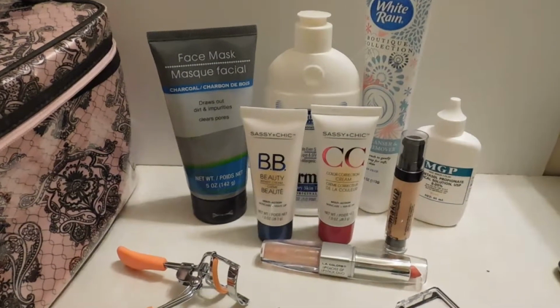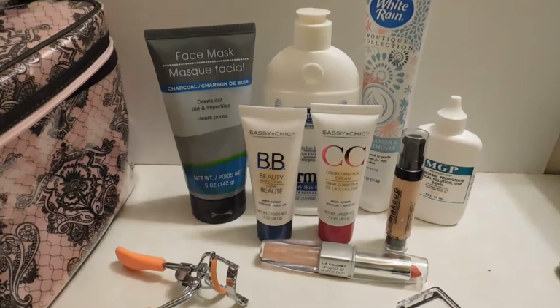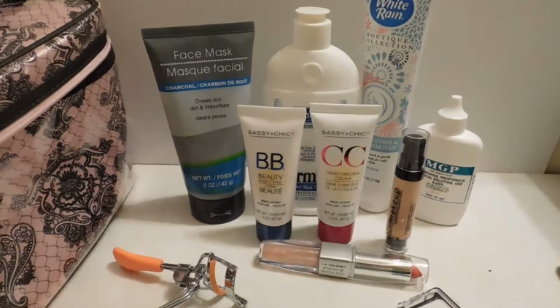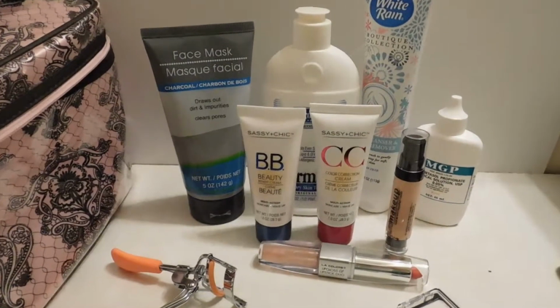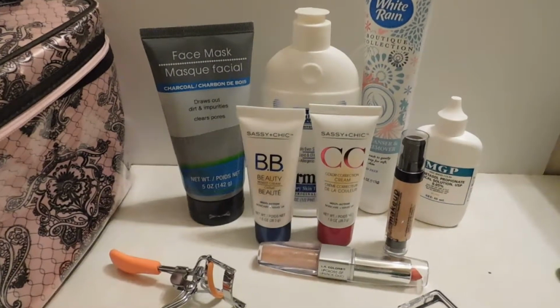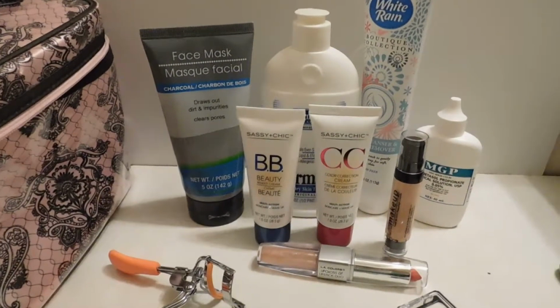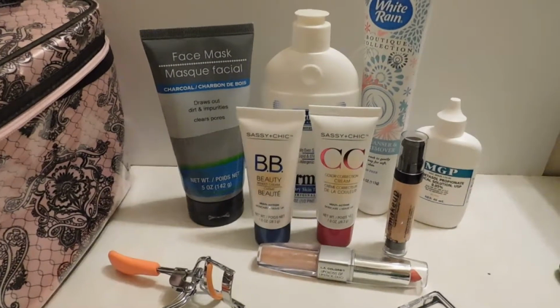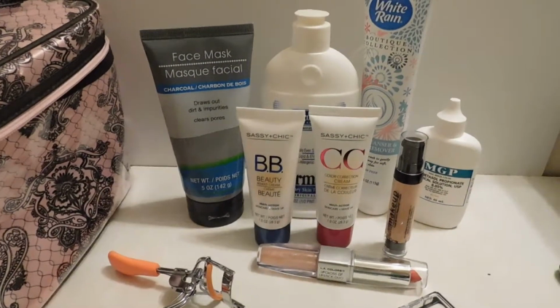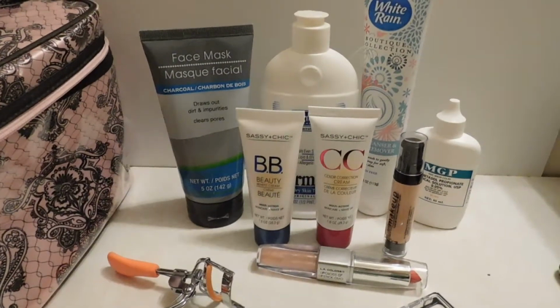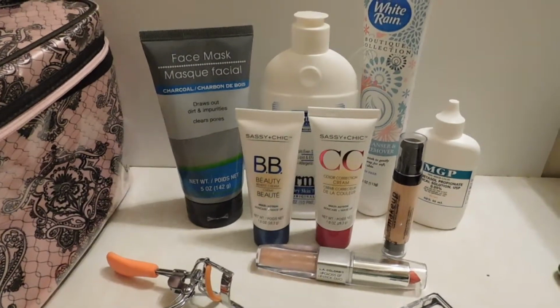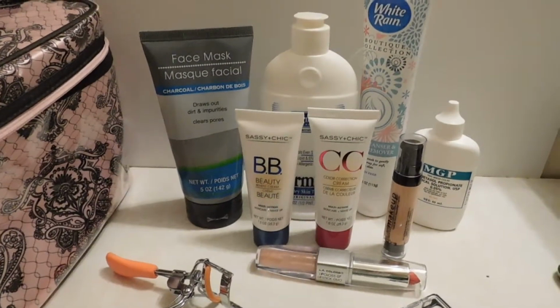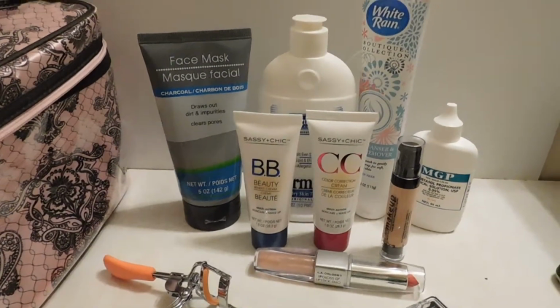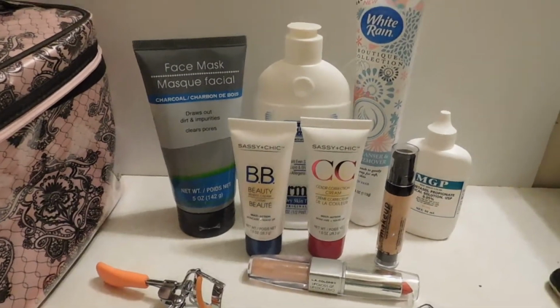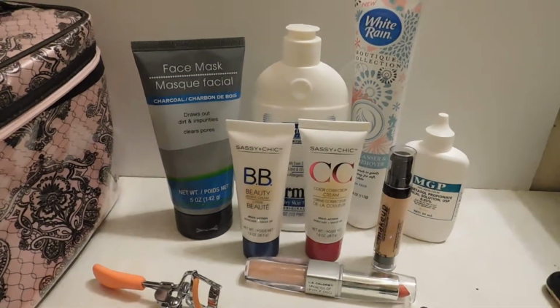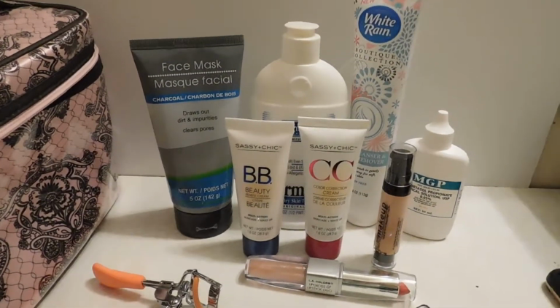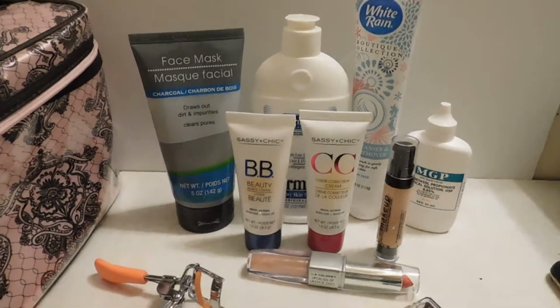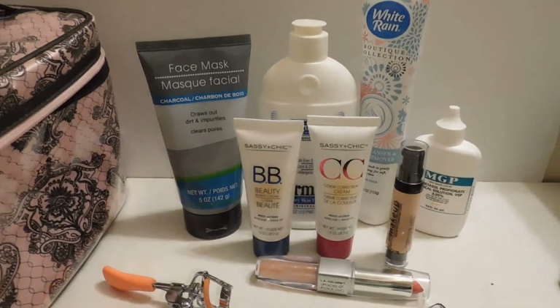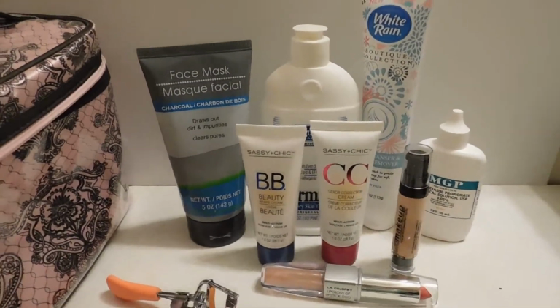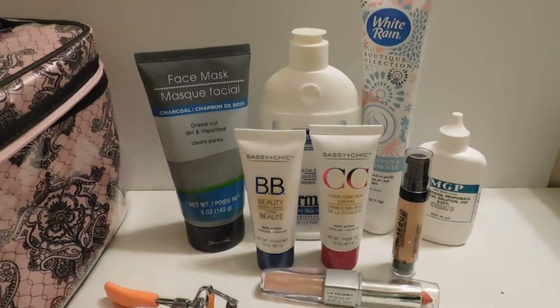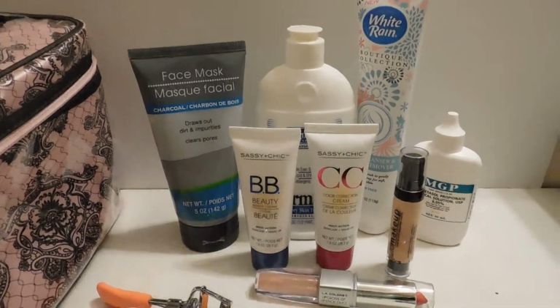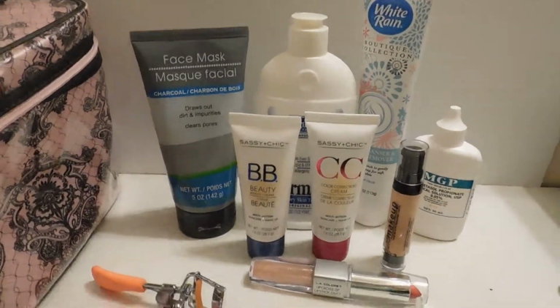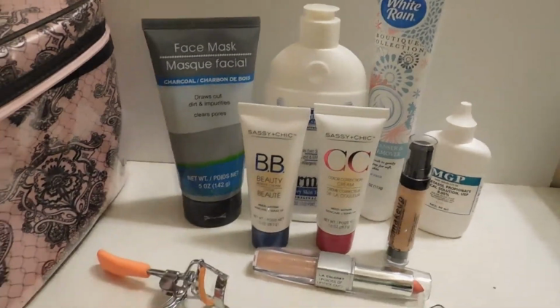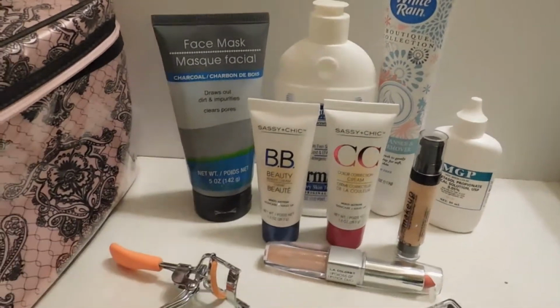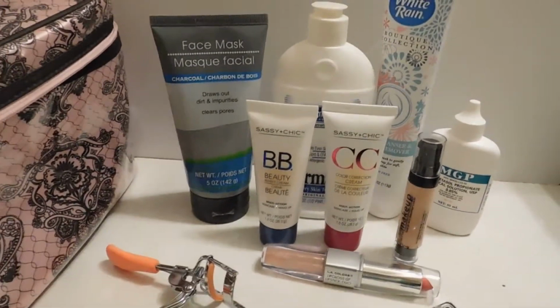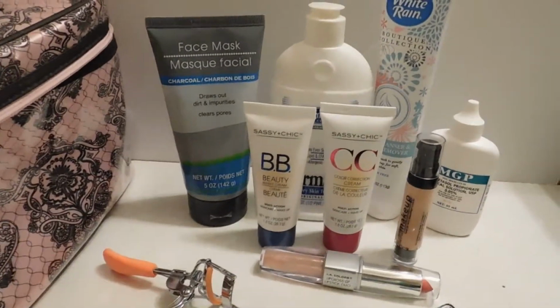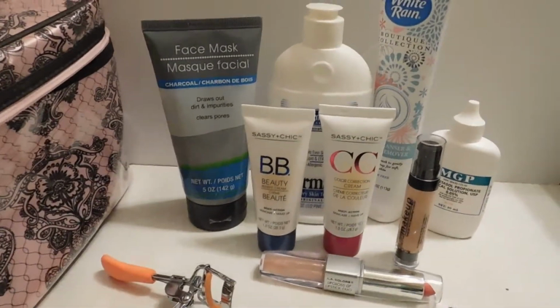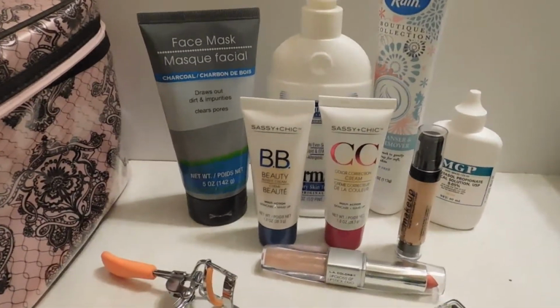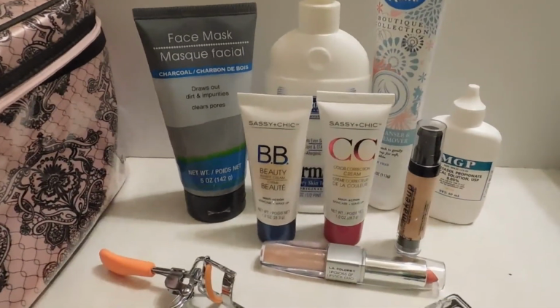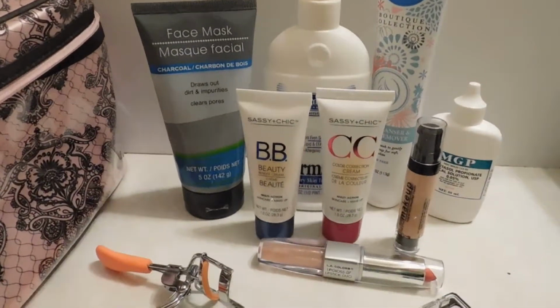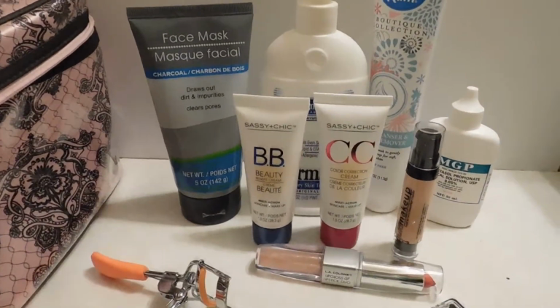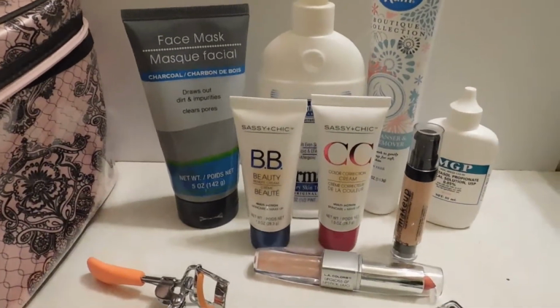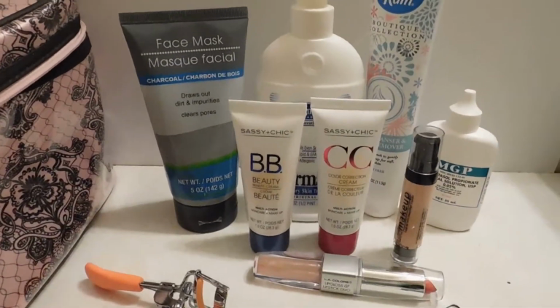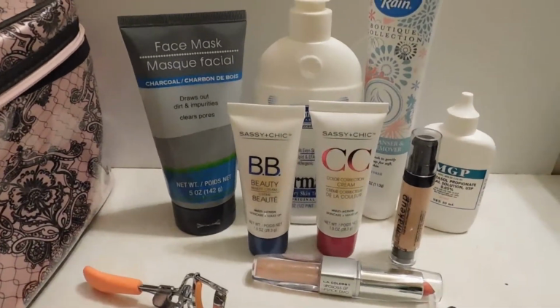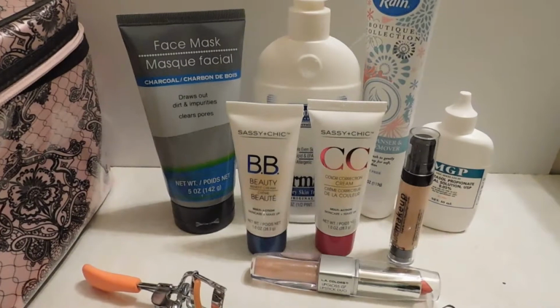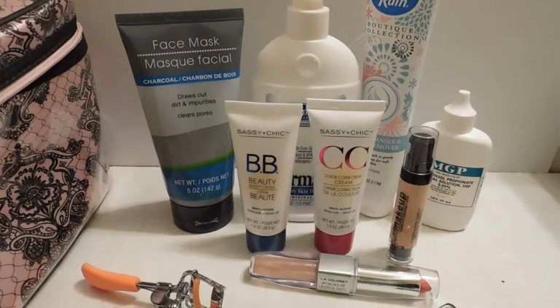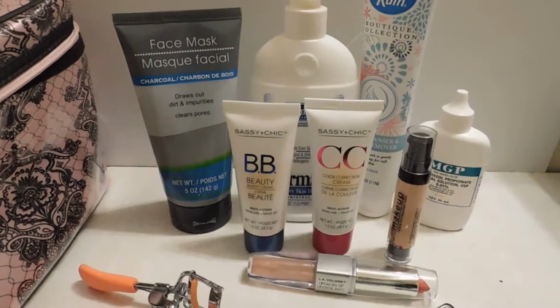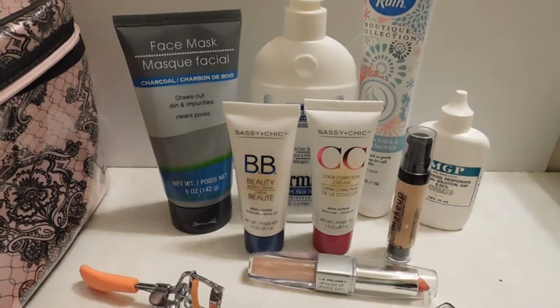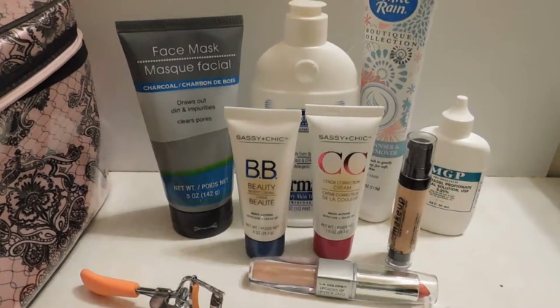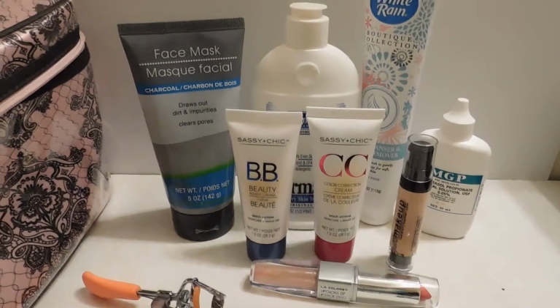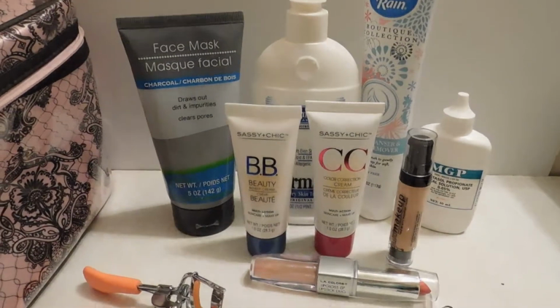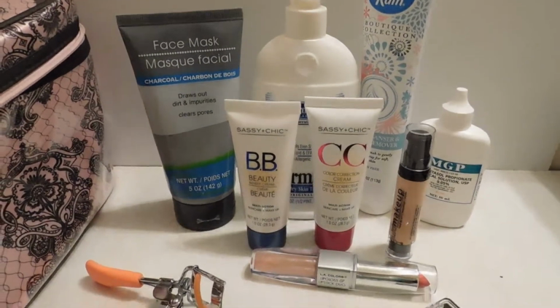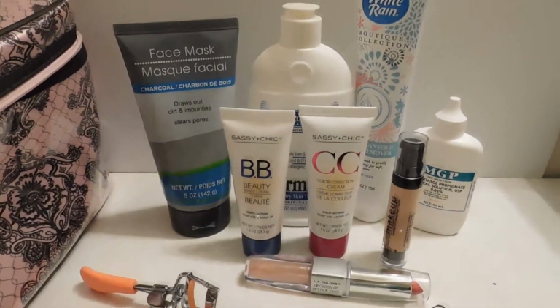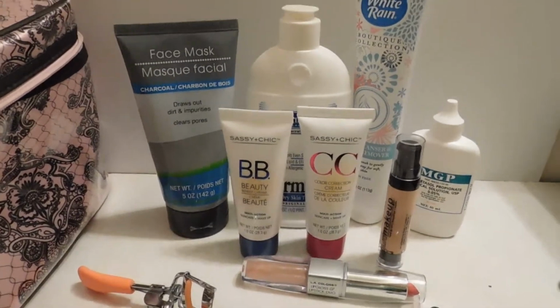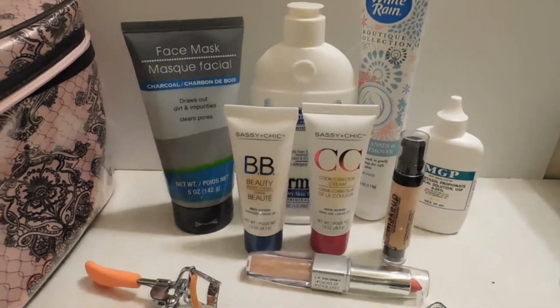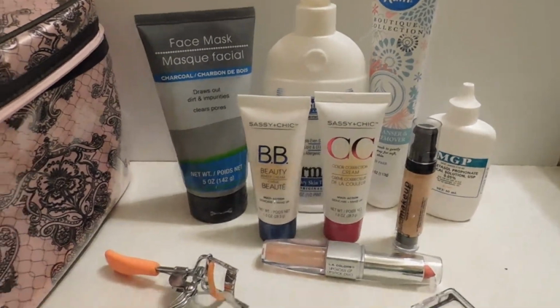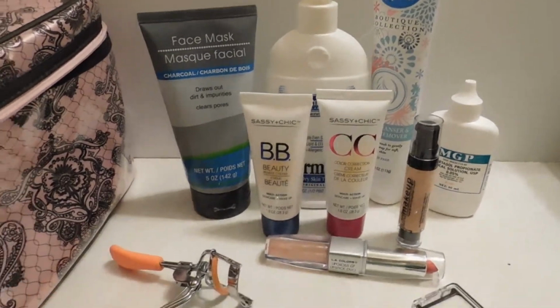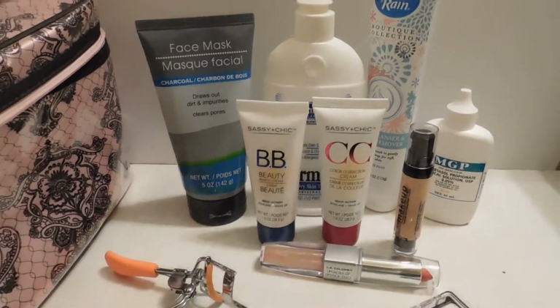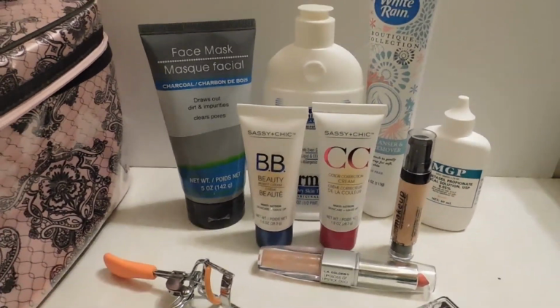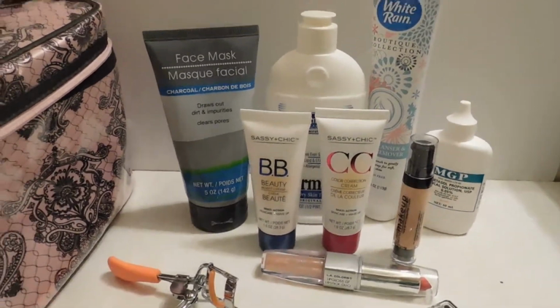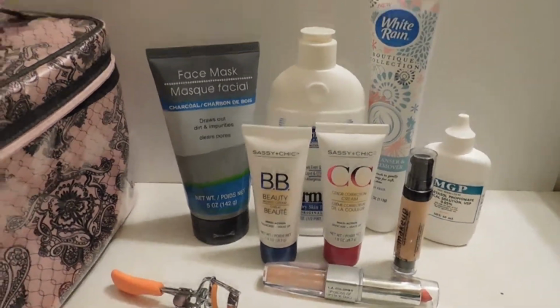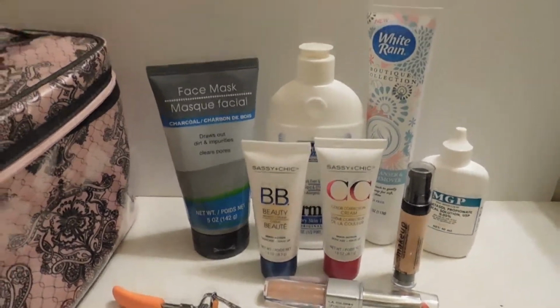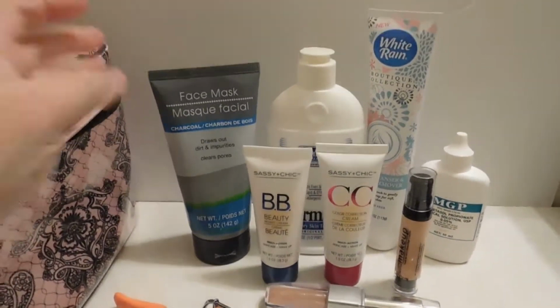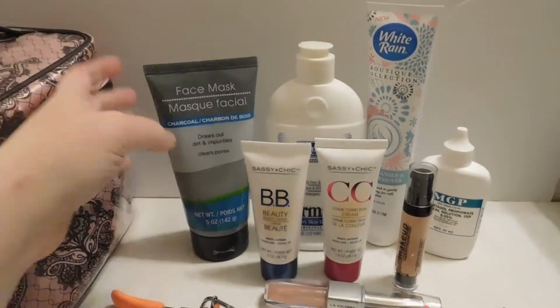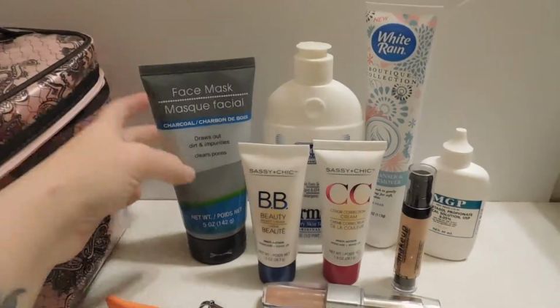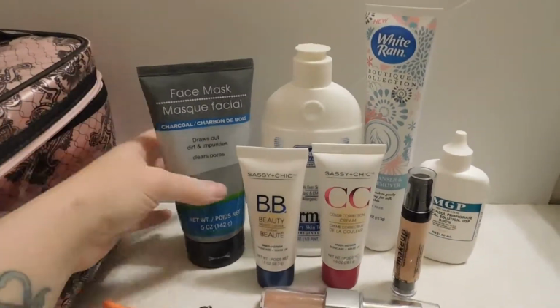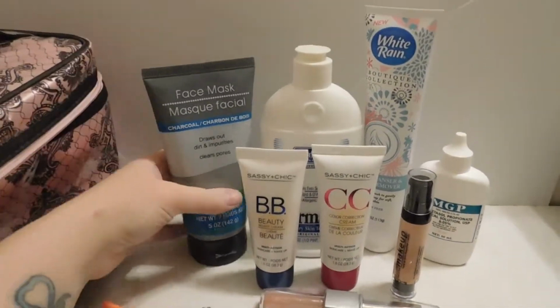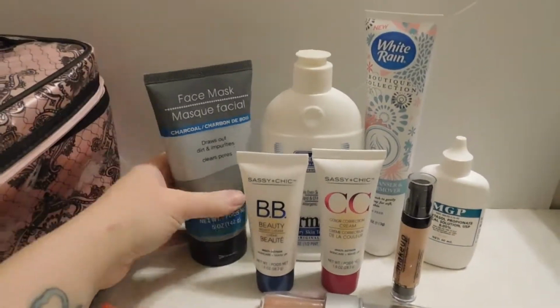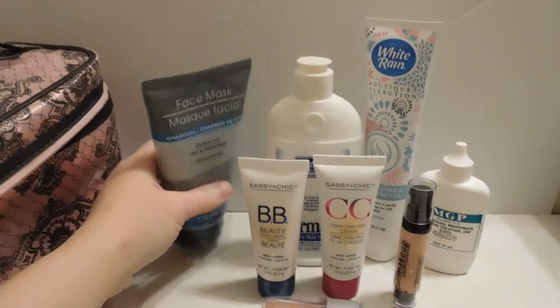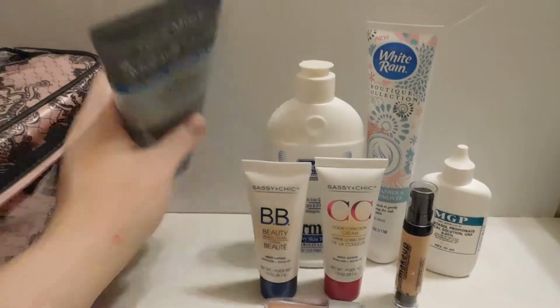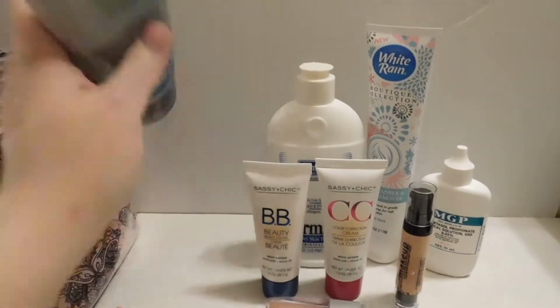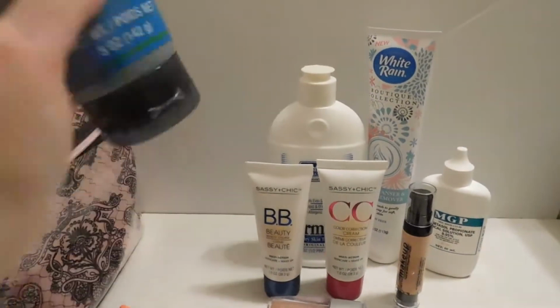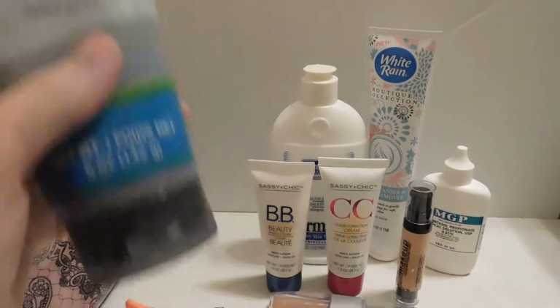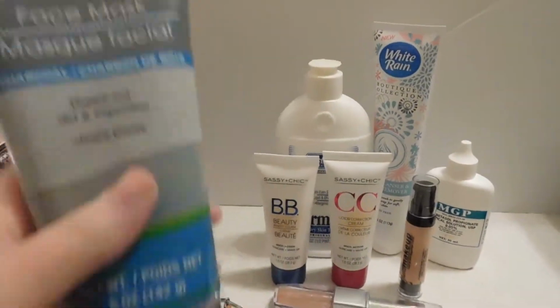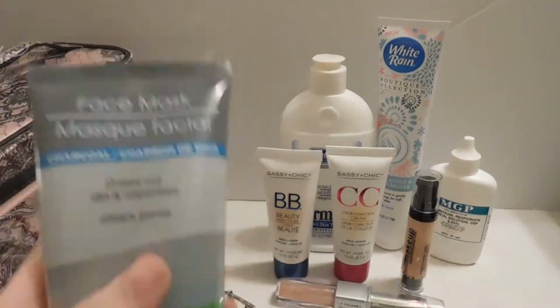I did a little Dollar Tree haul the other day. Just got a few things but I figured I'd share it with you guys.